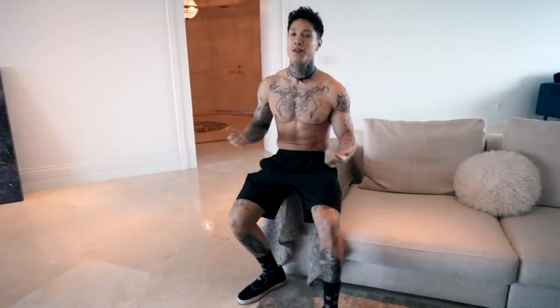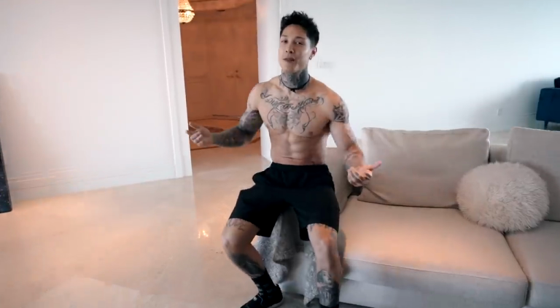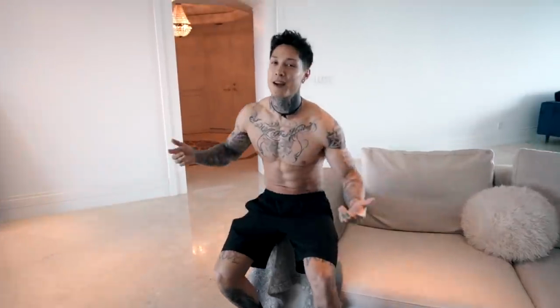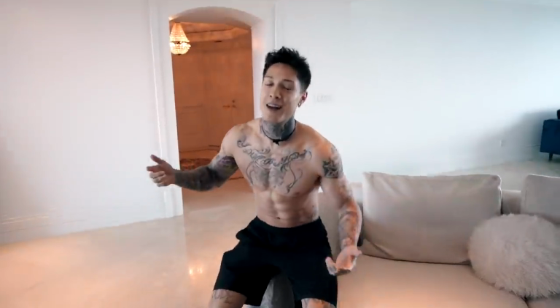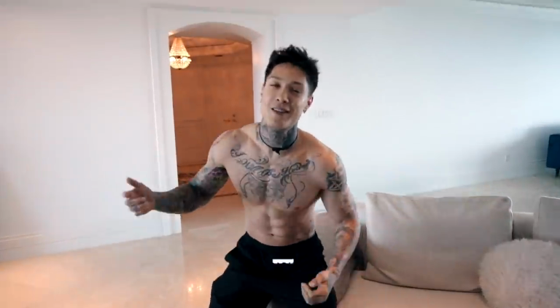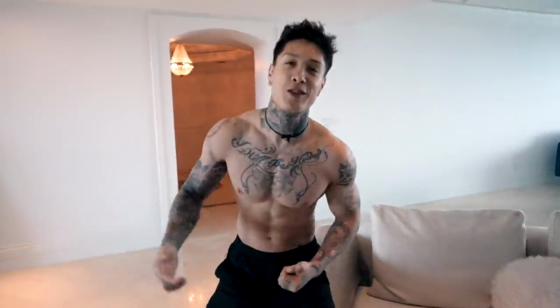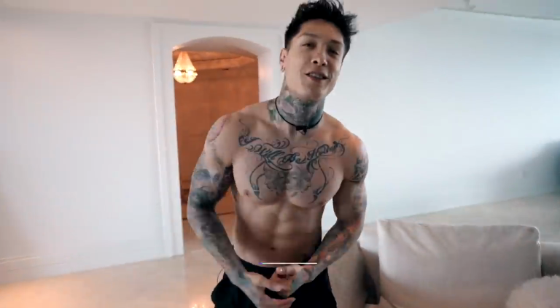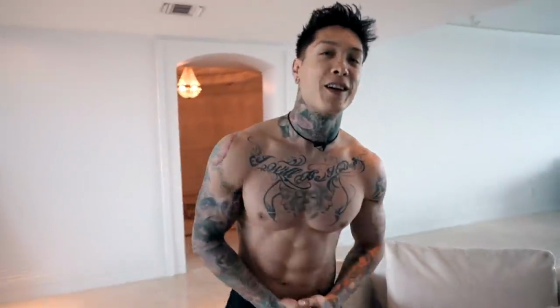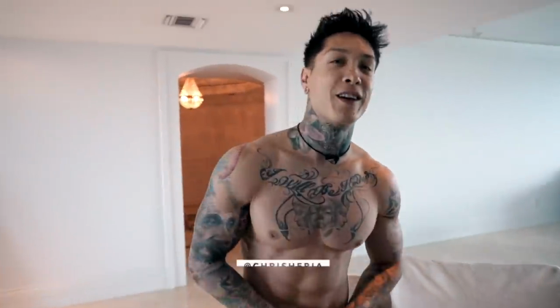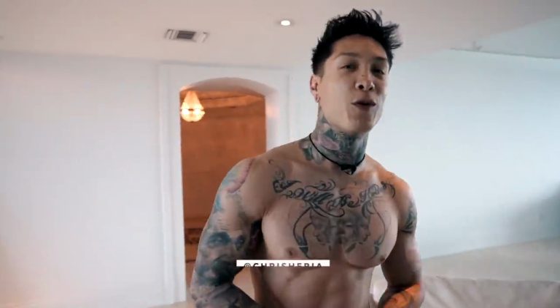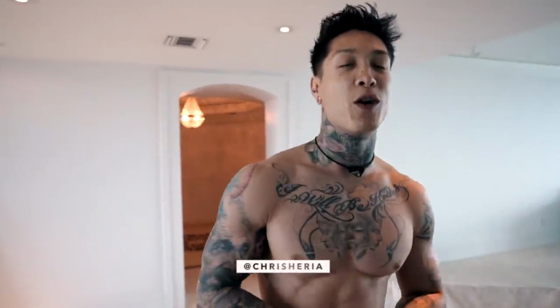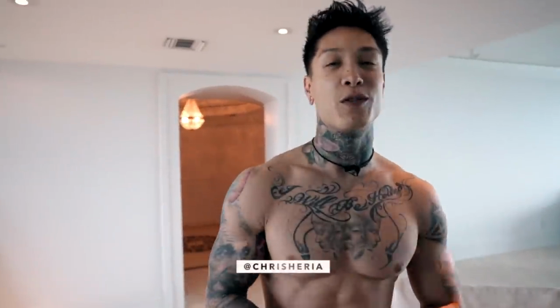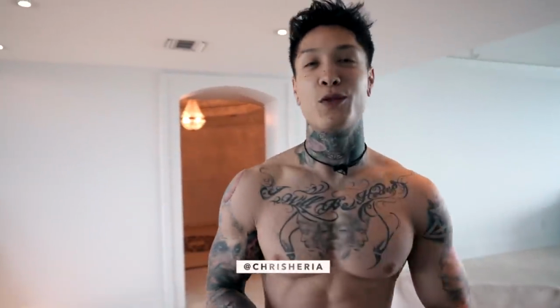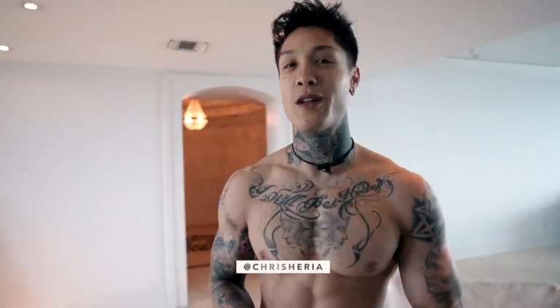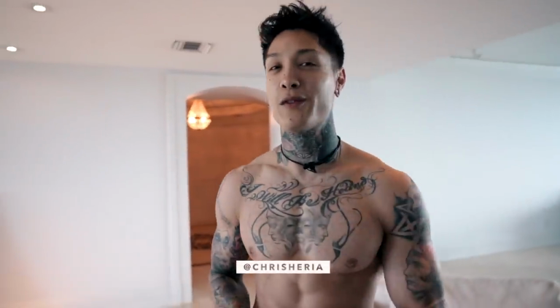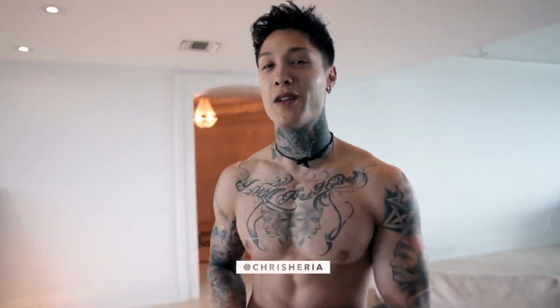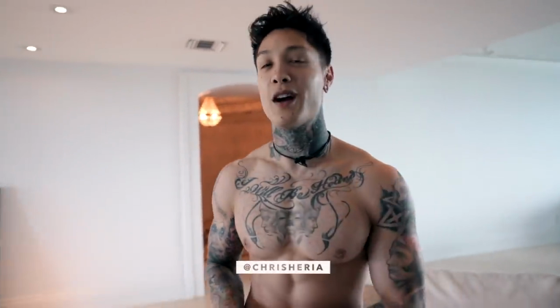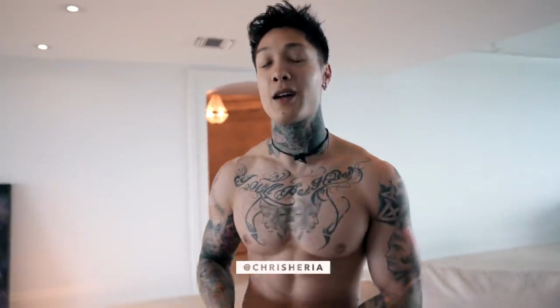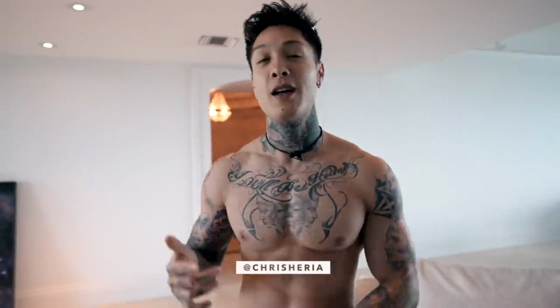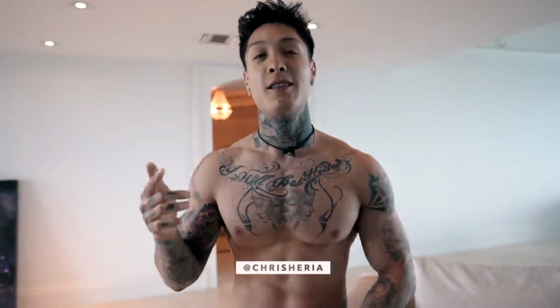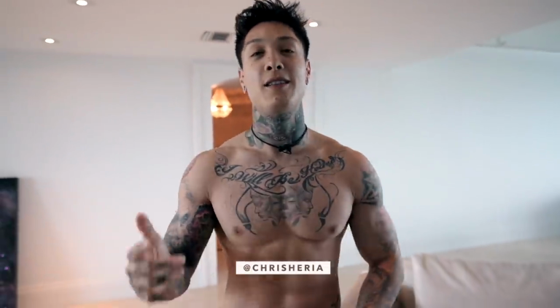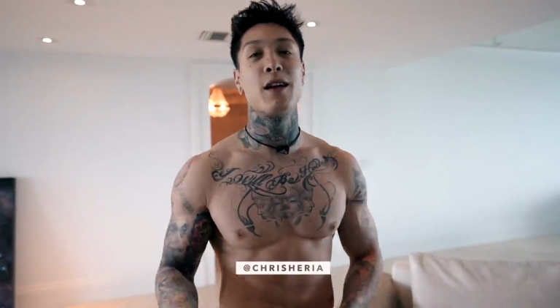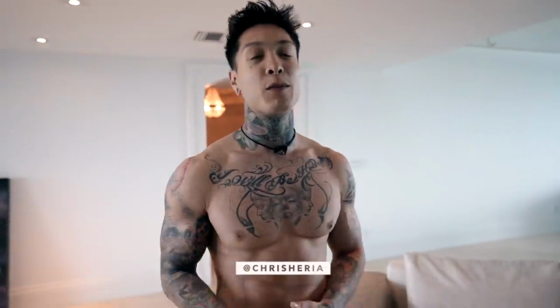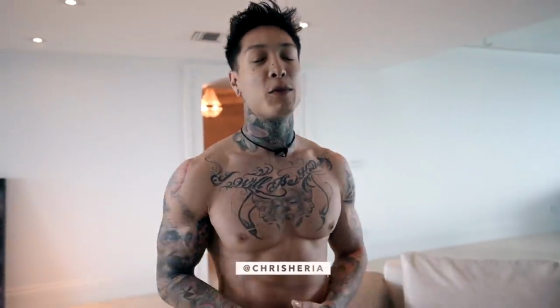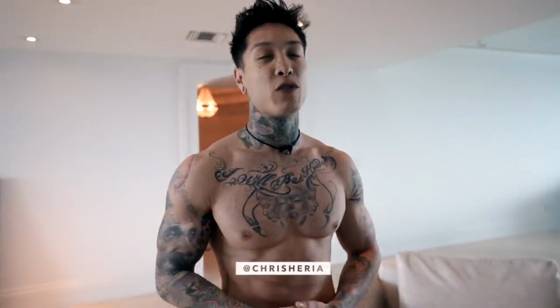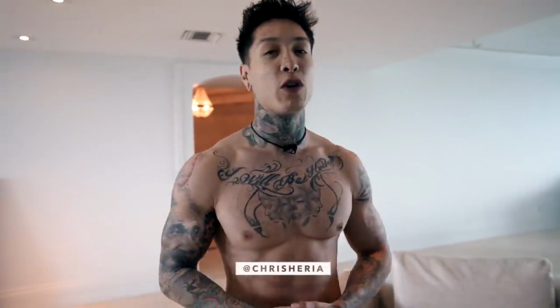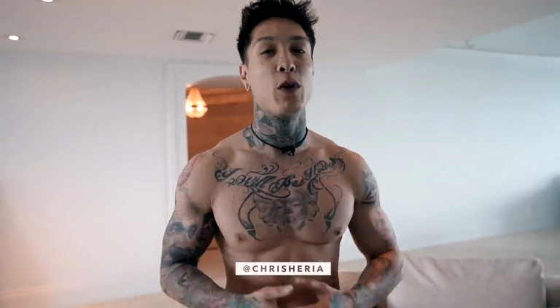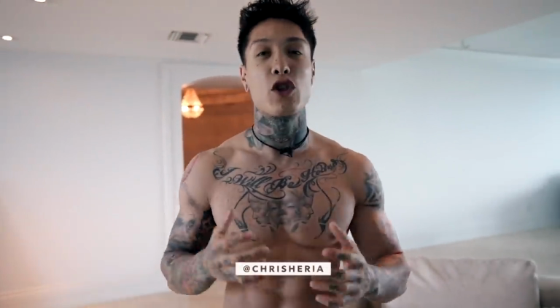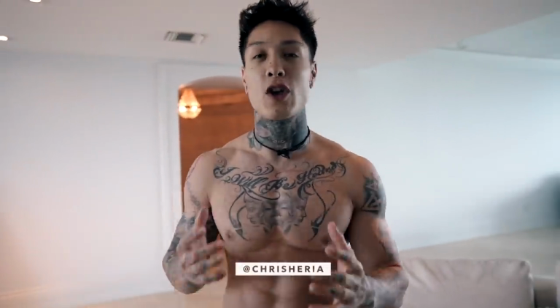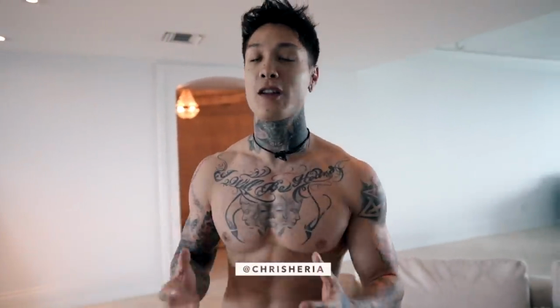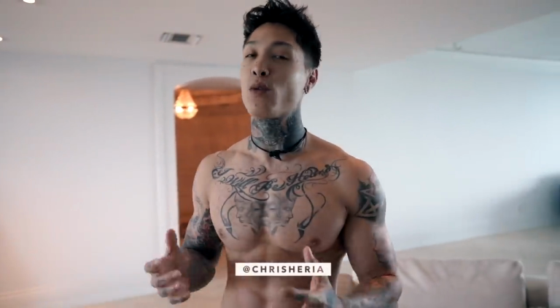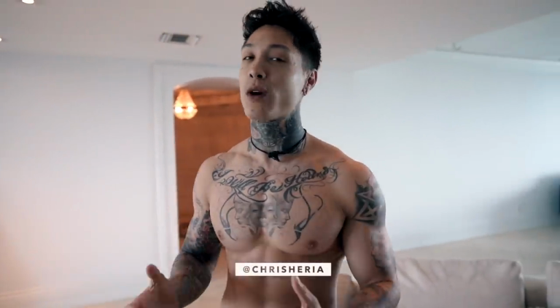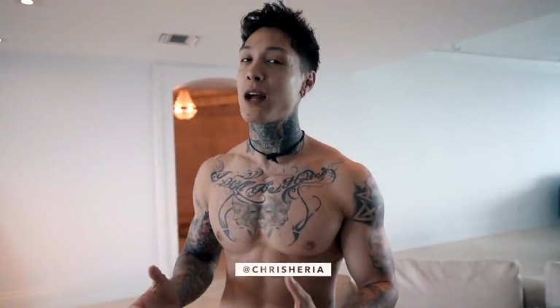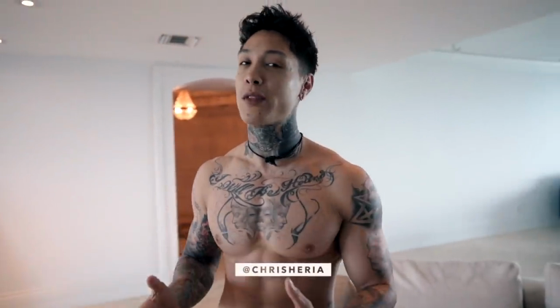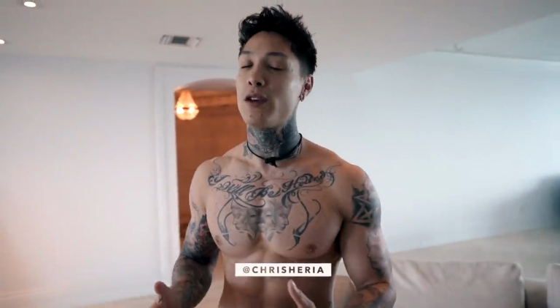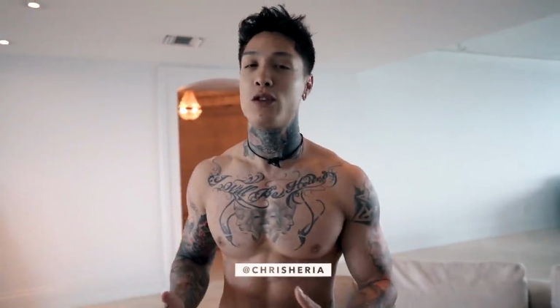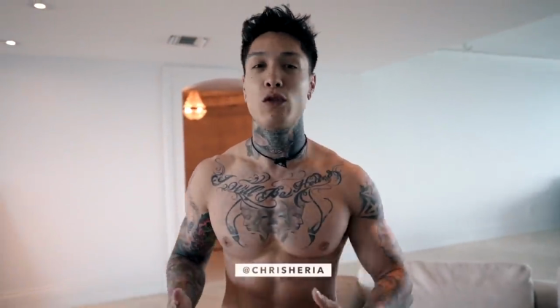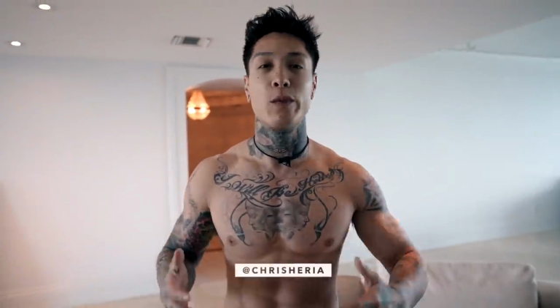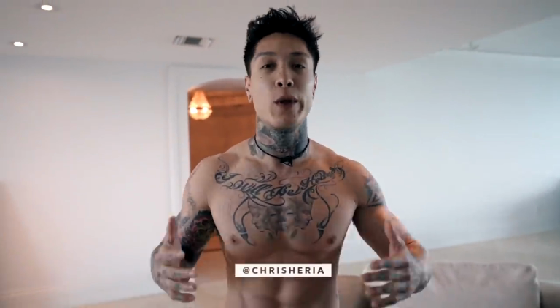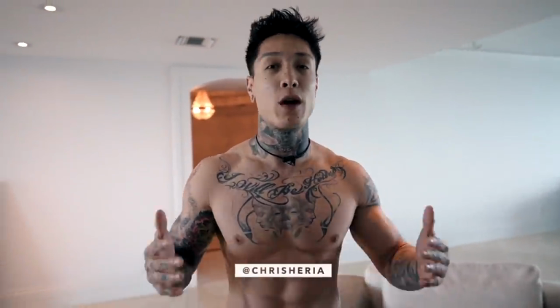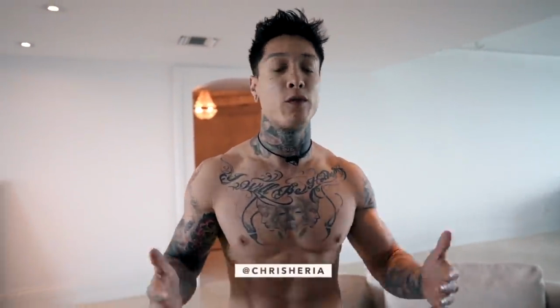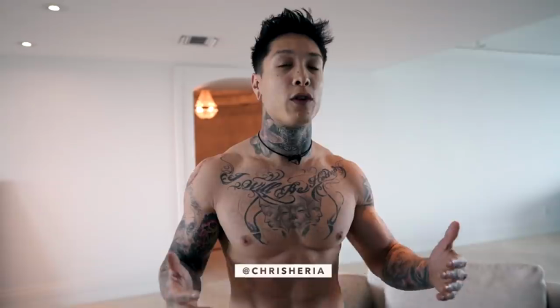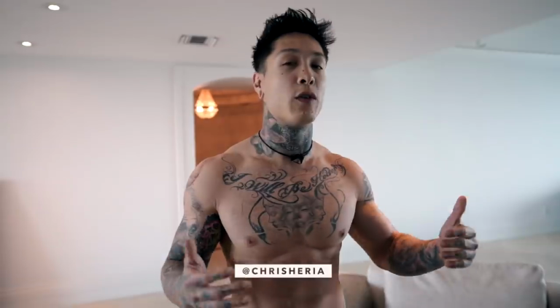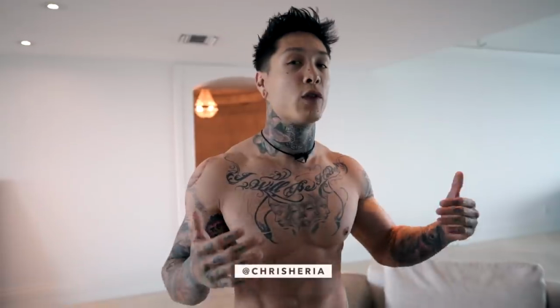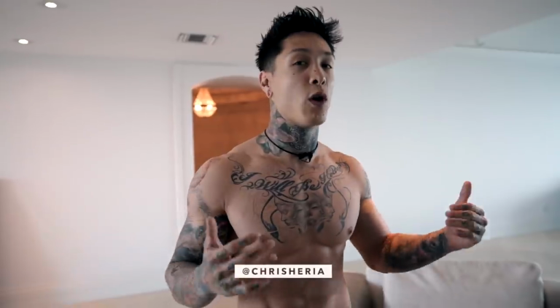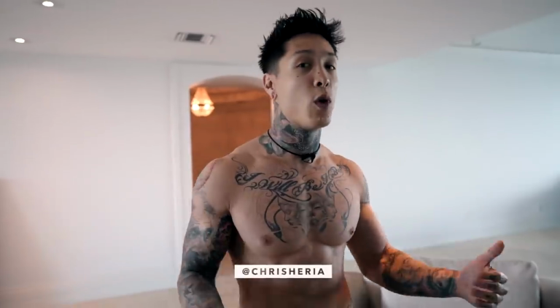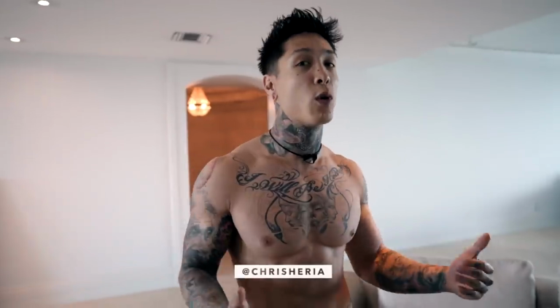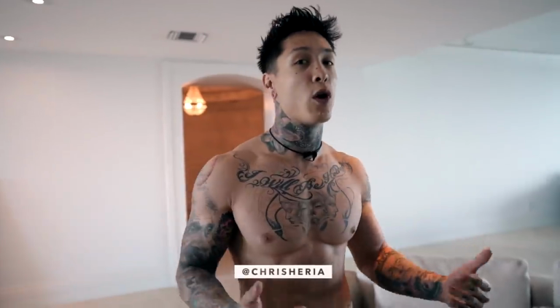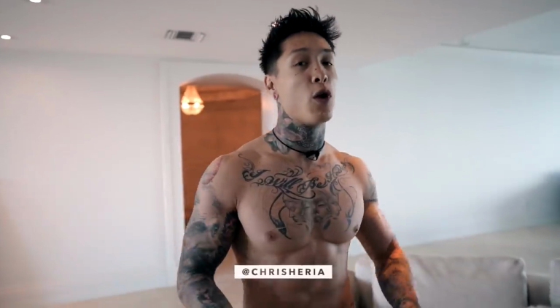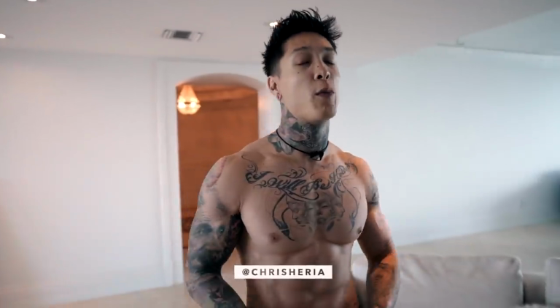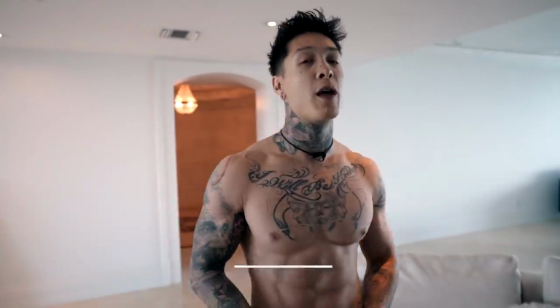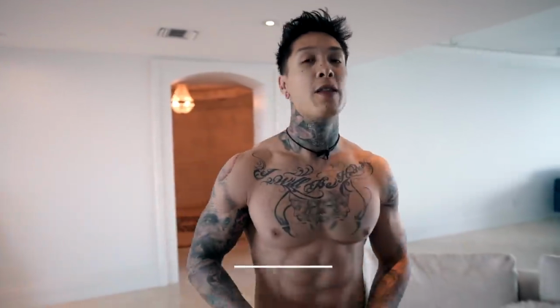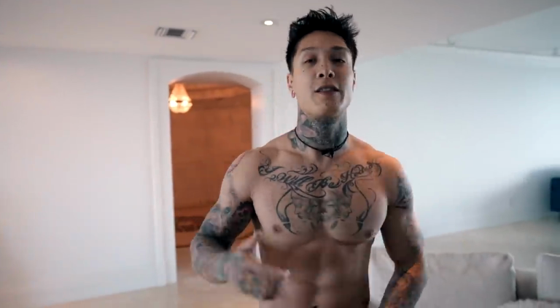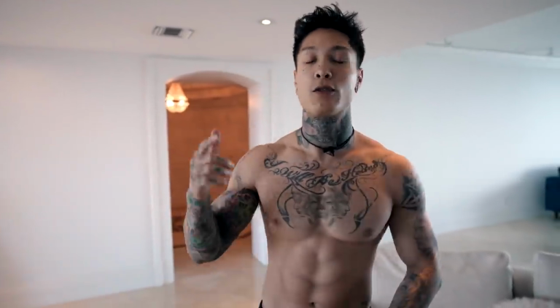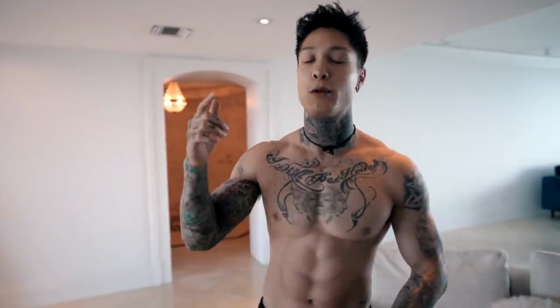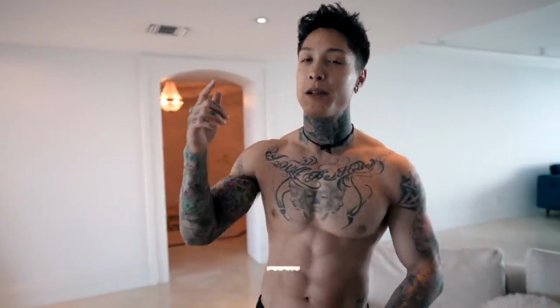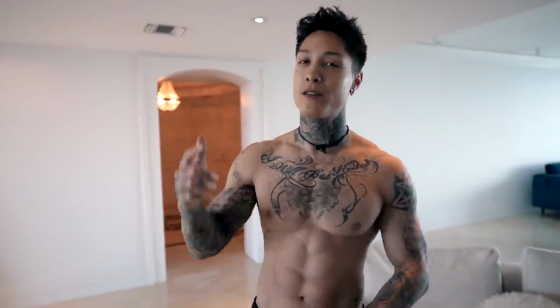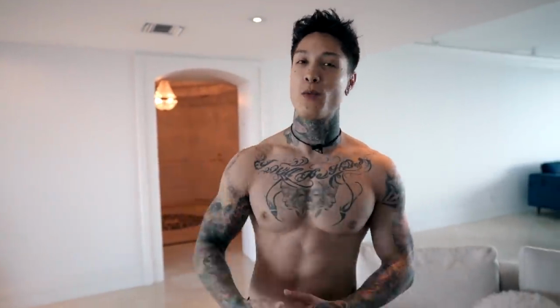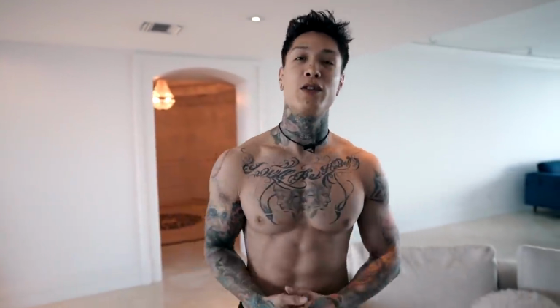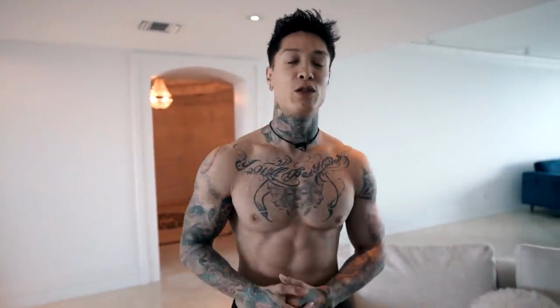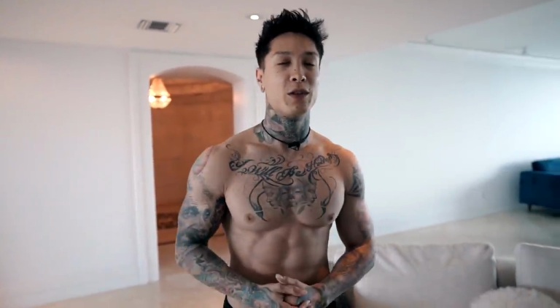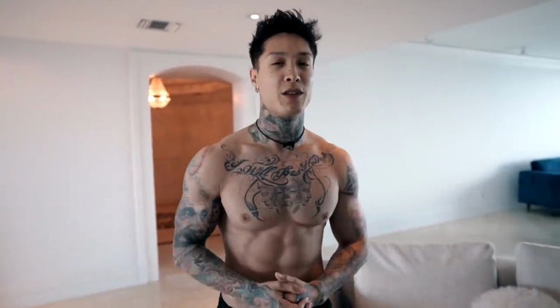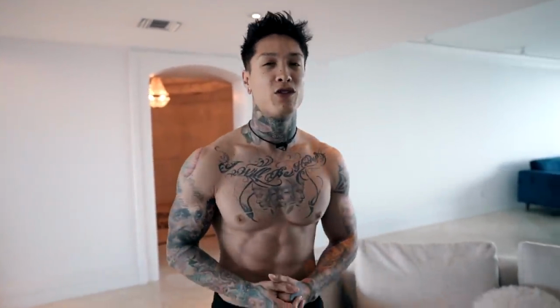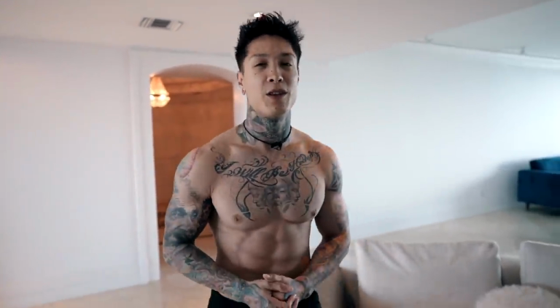What's up guys, it's Chris Heria. Welcome to another vlog. Today I'm gonna be showing you a chest workout that you can do from the comfort of your own home that's gonna replace the one you do at the gym.